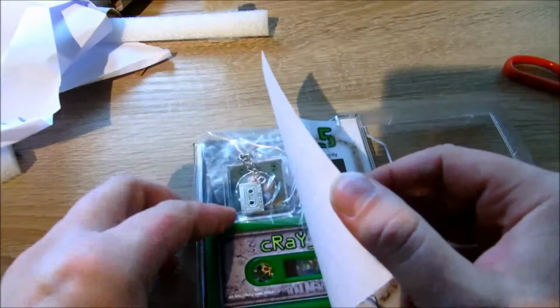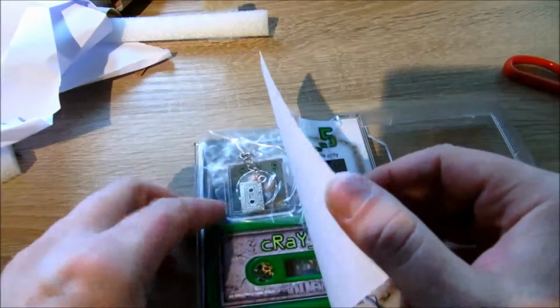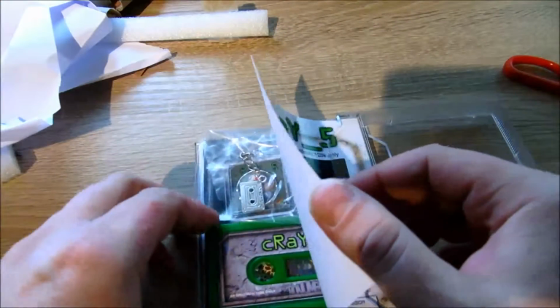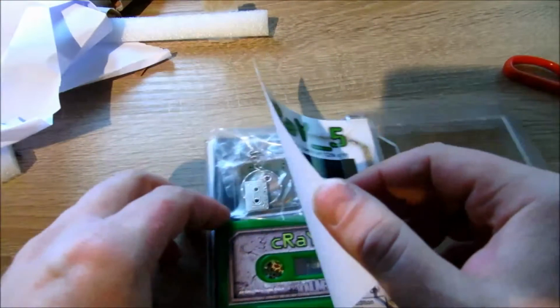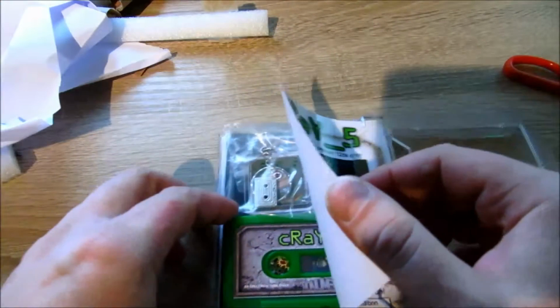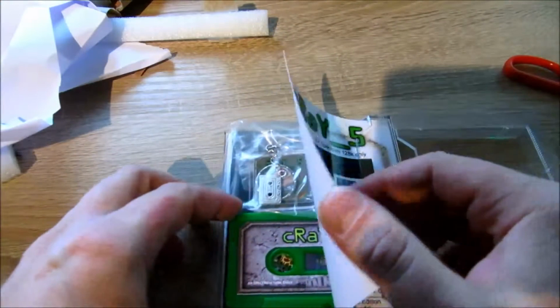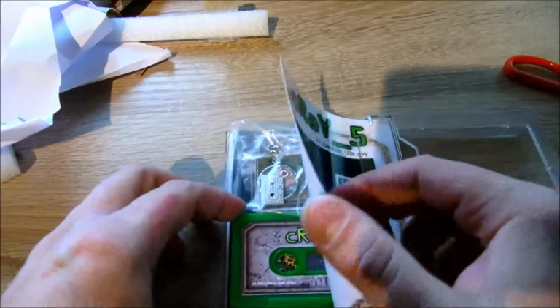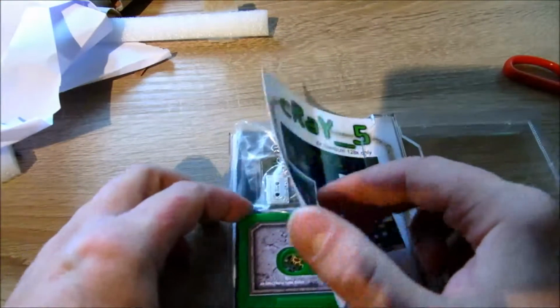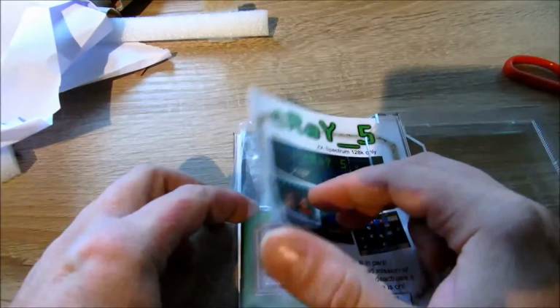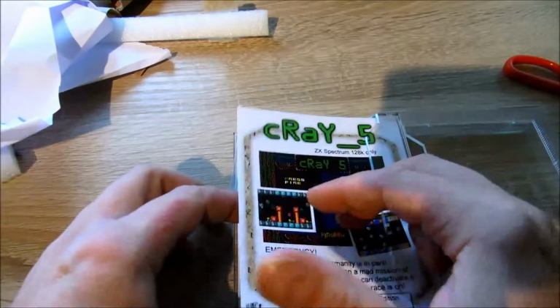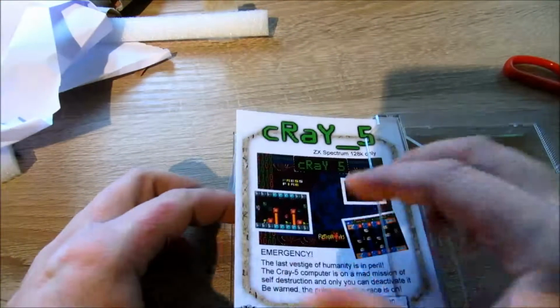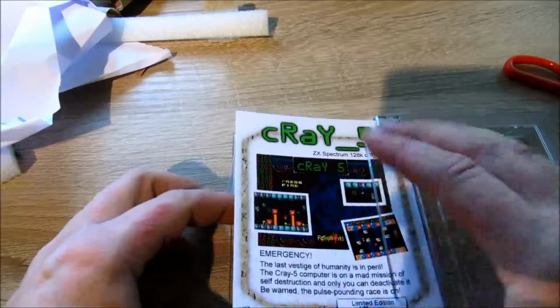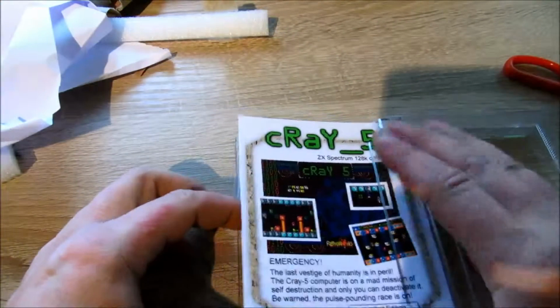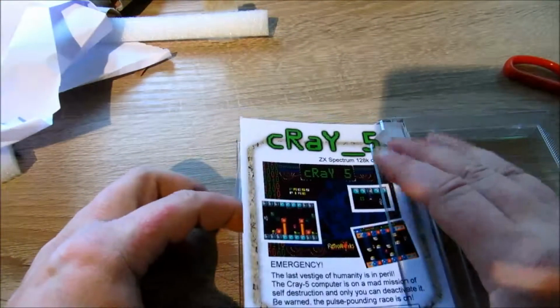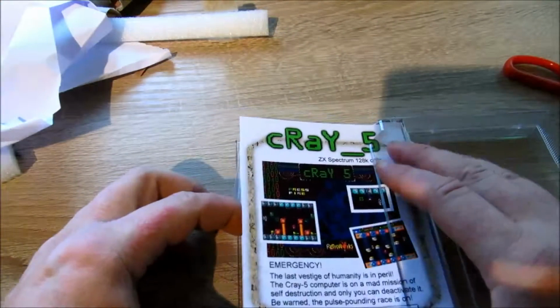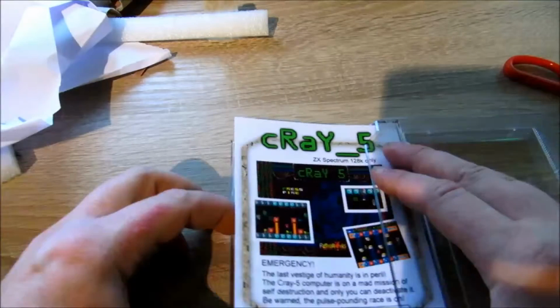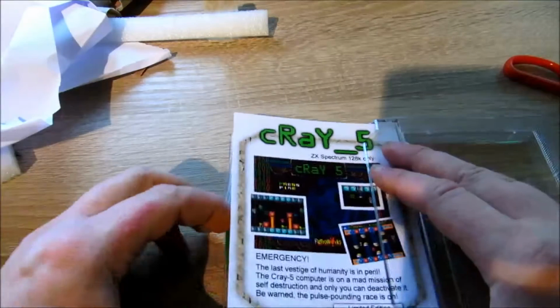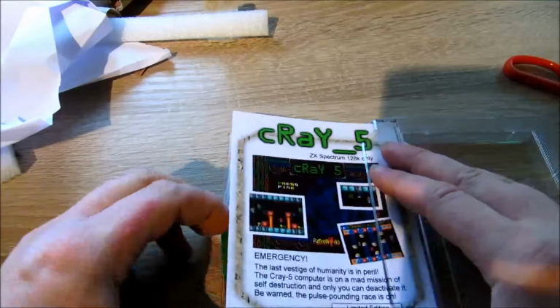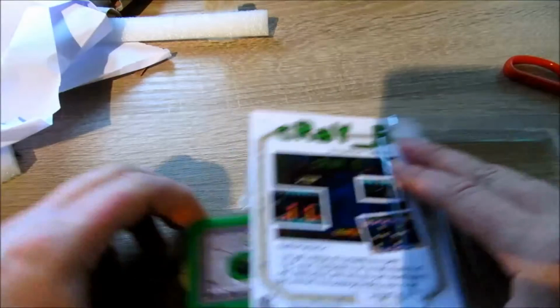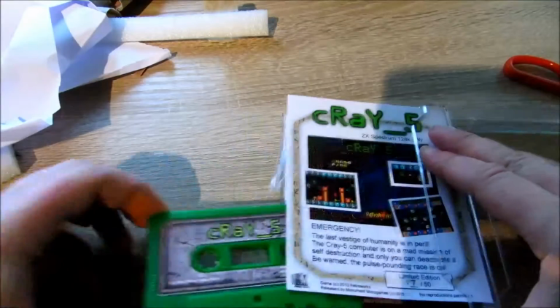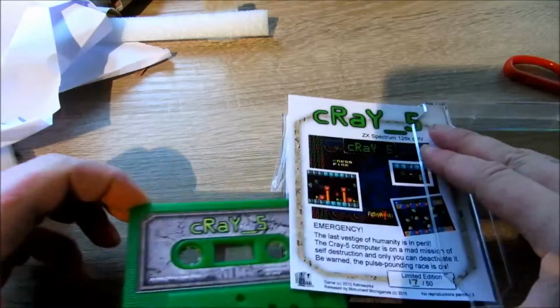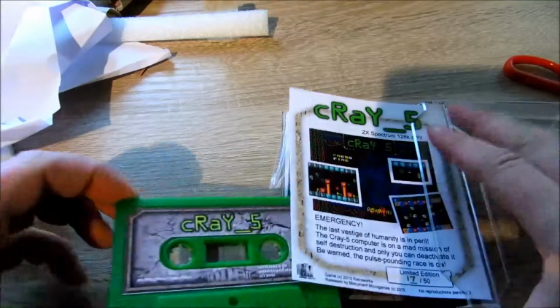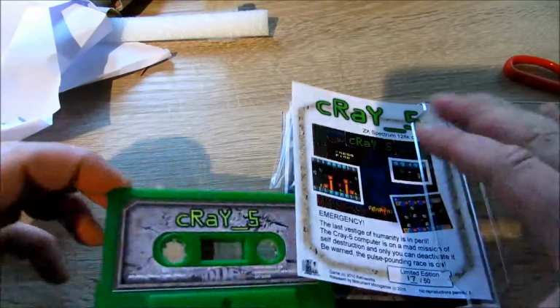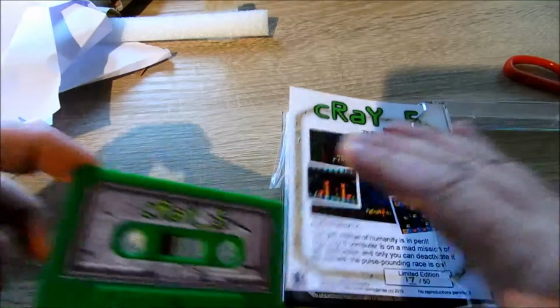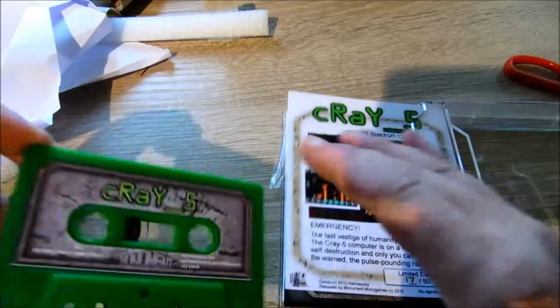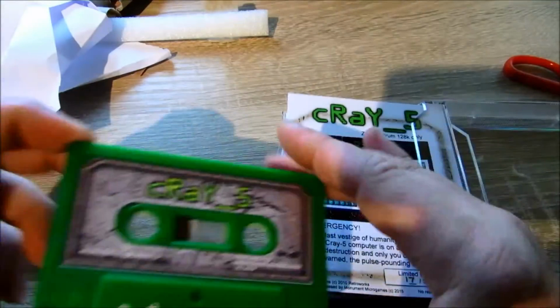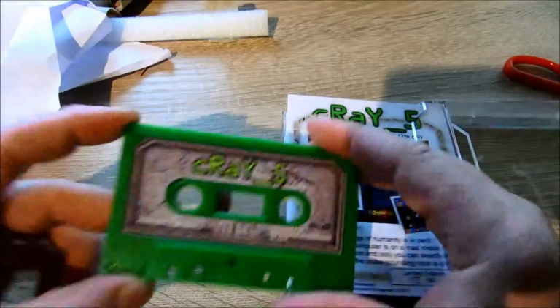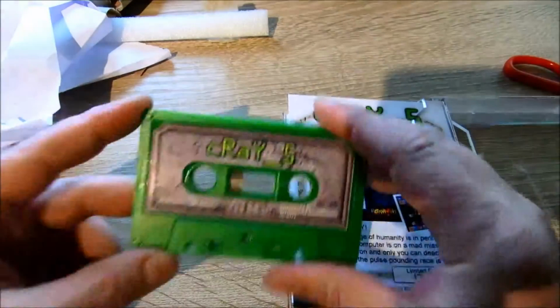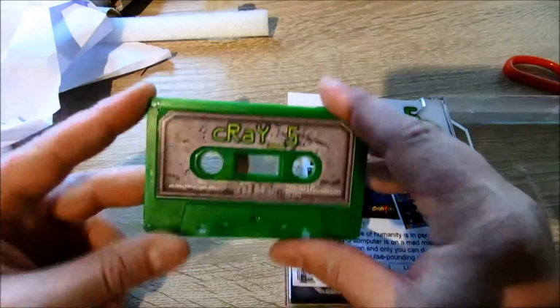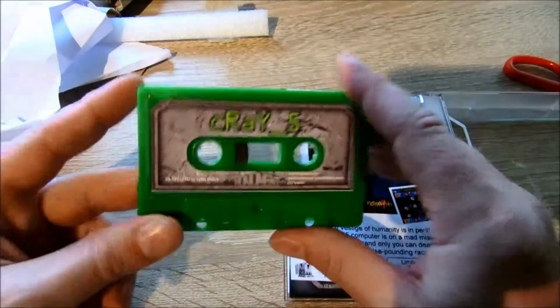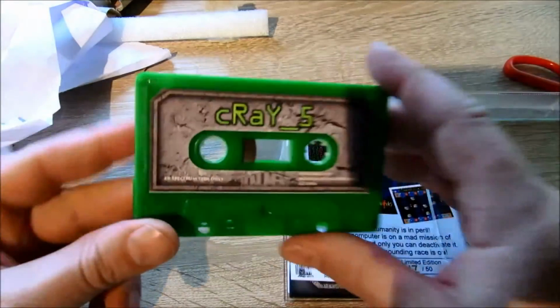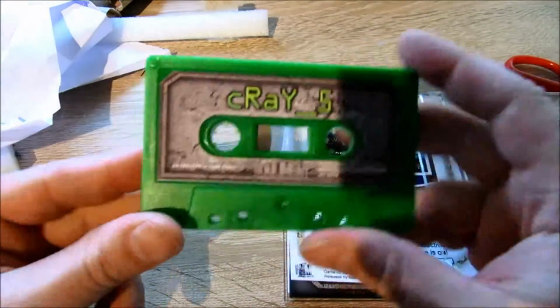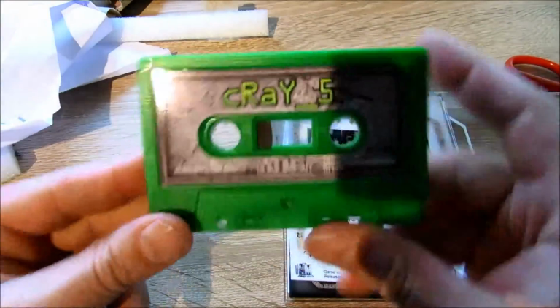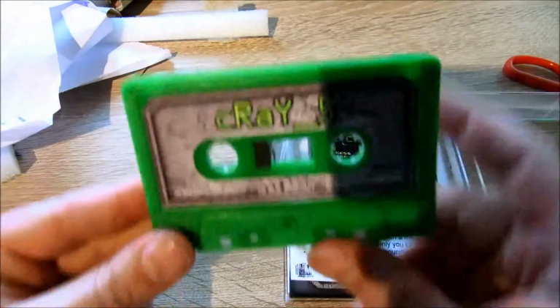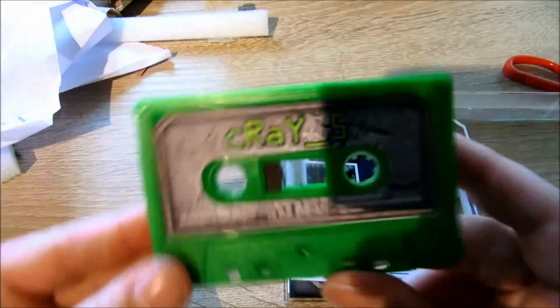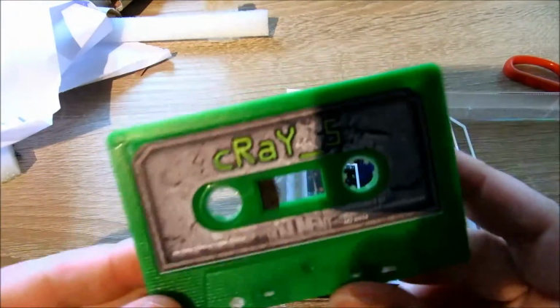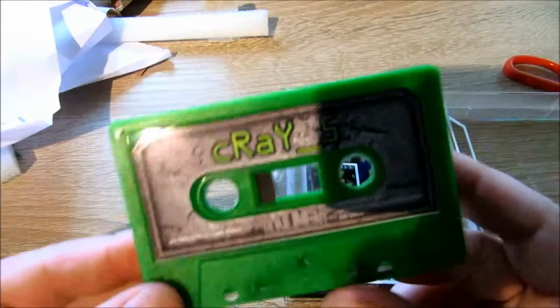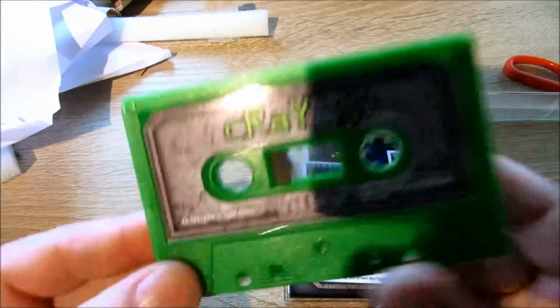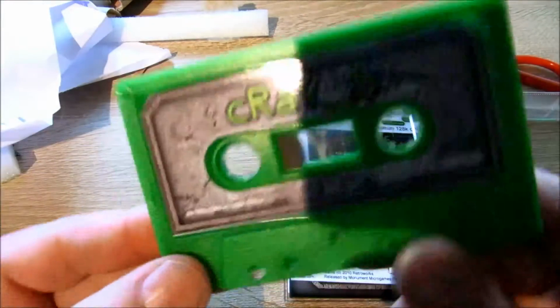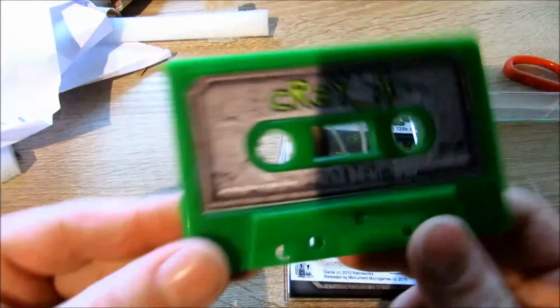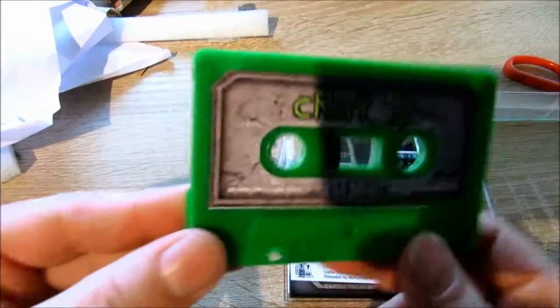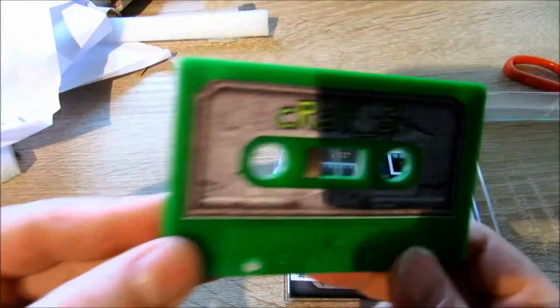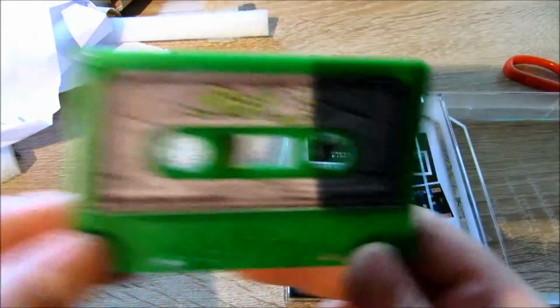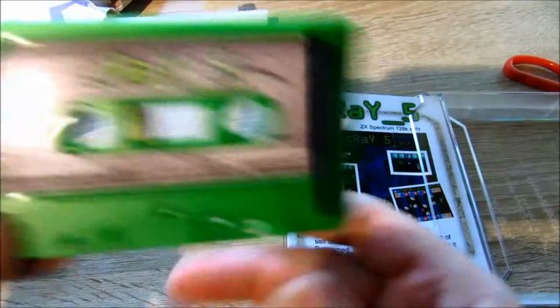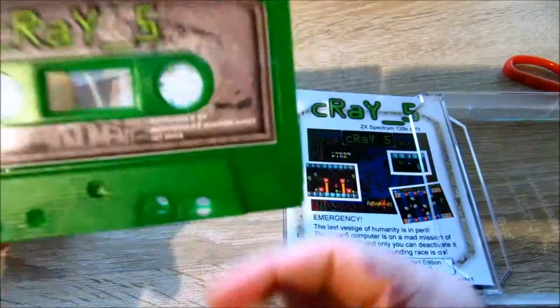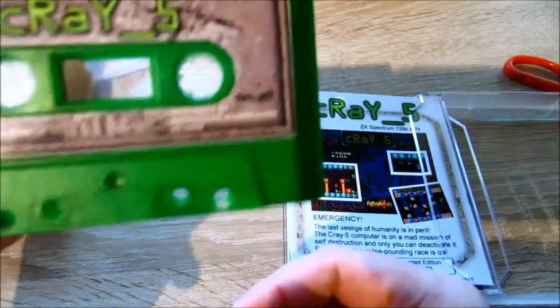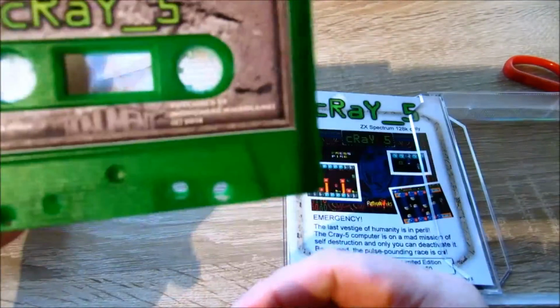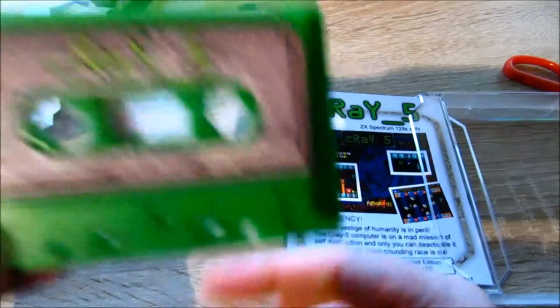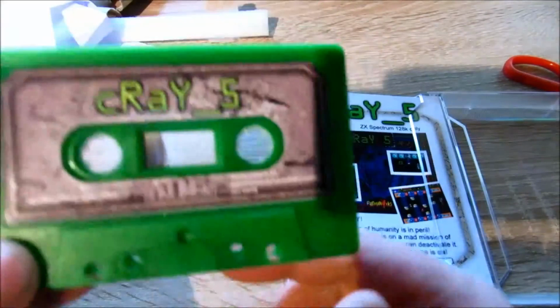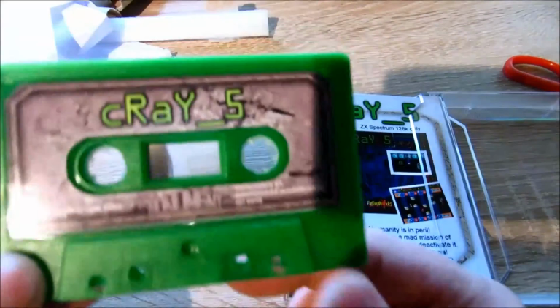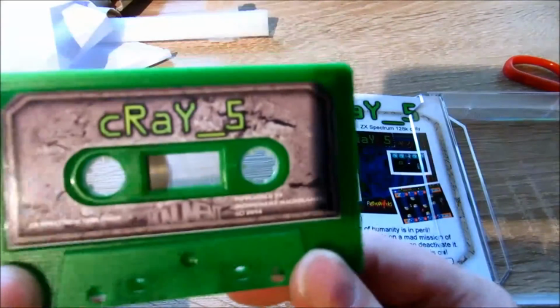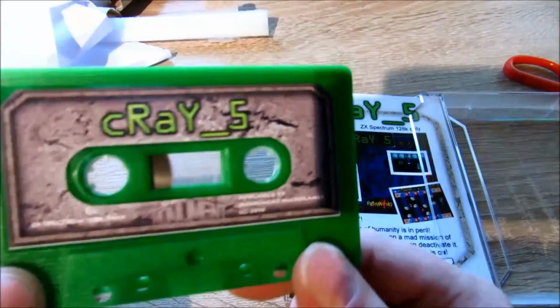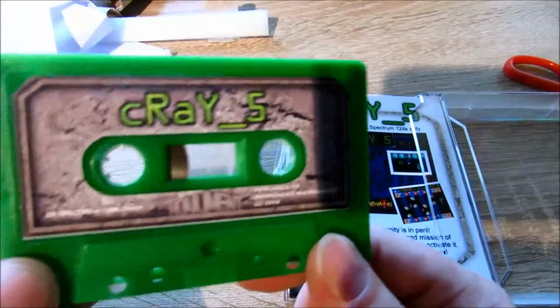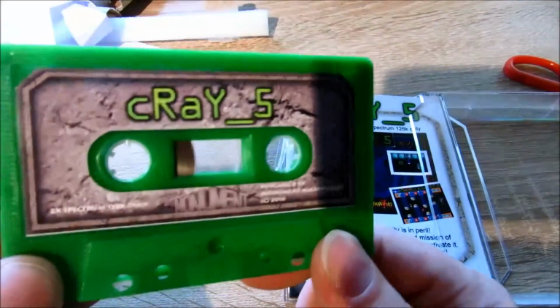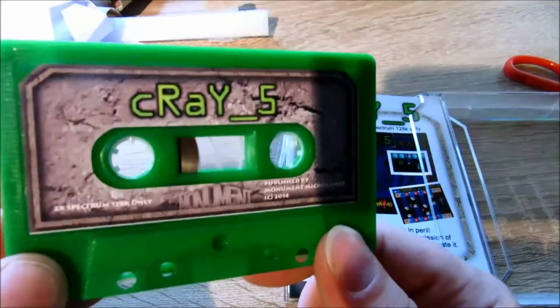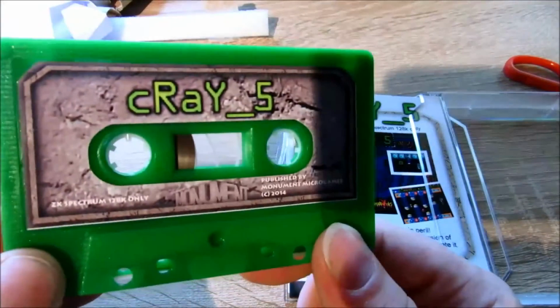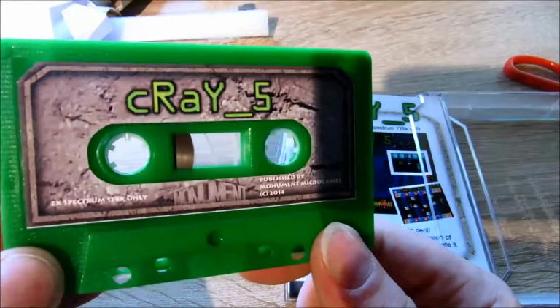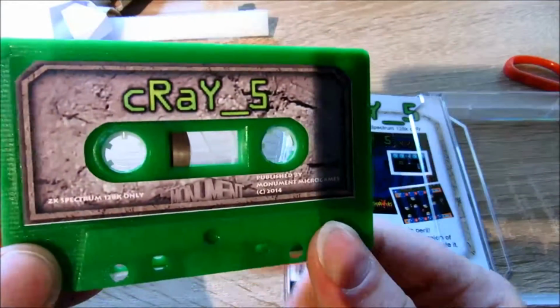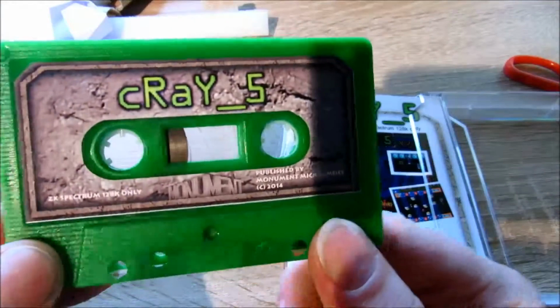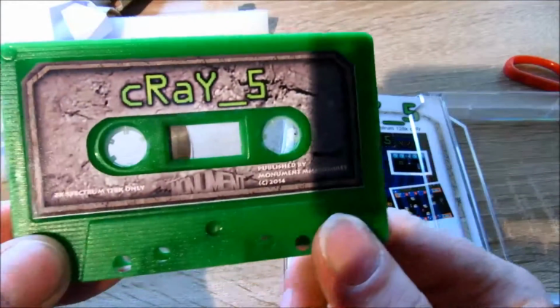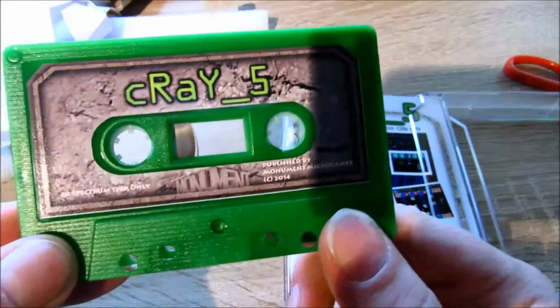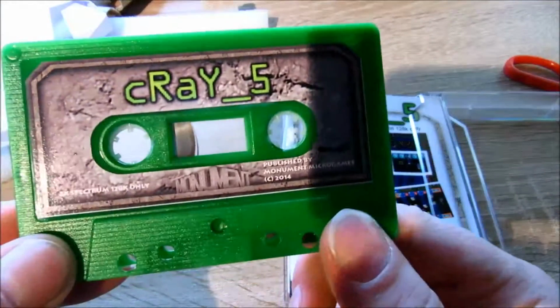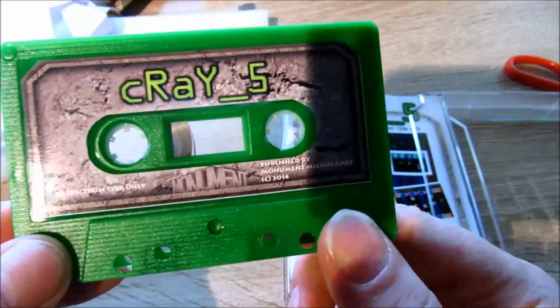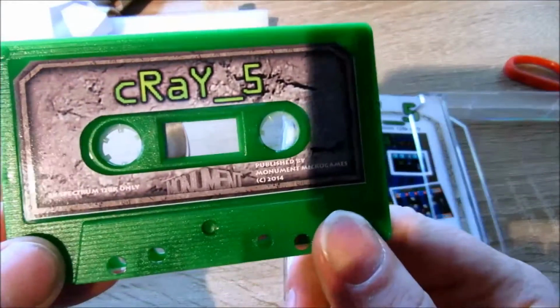Oh, many goodies! Here is a cassette — Grey 5.